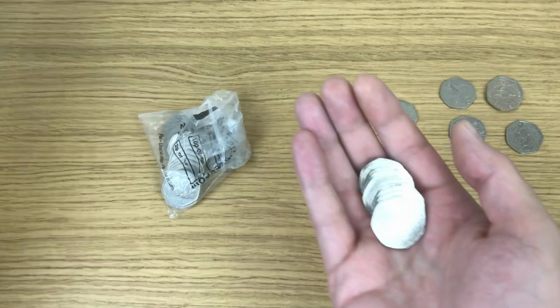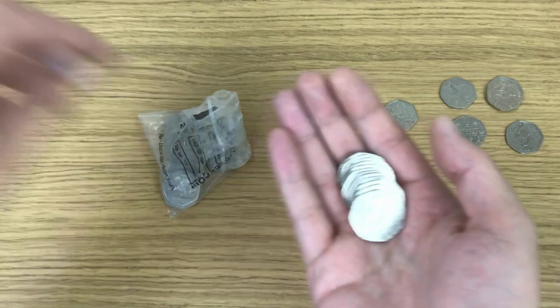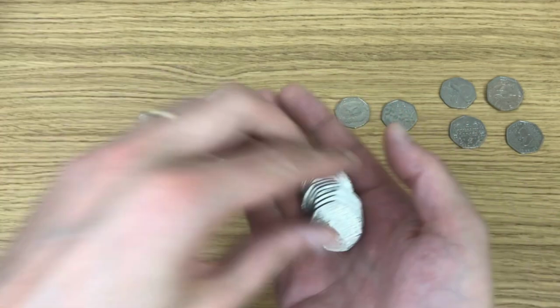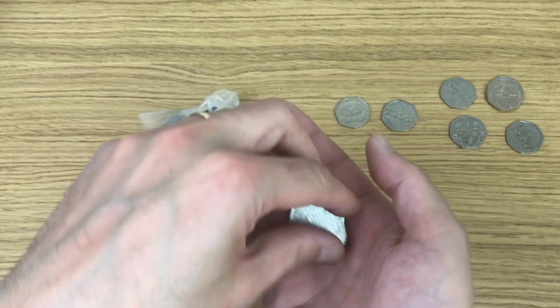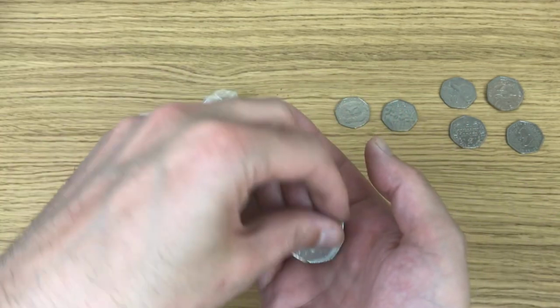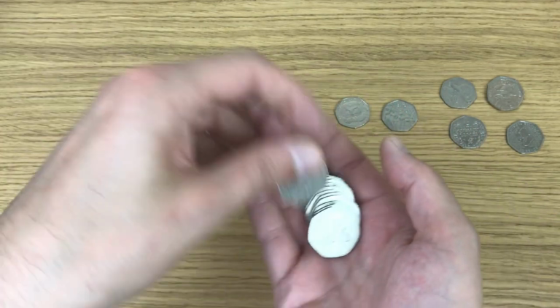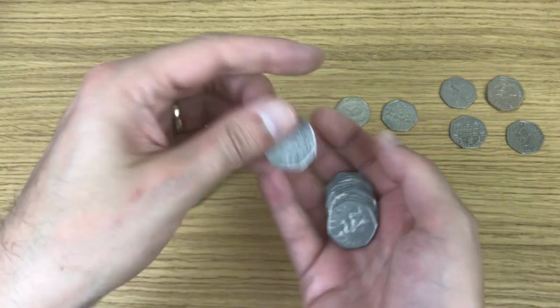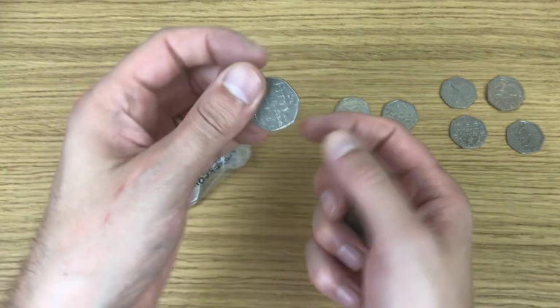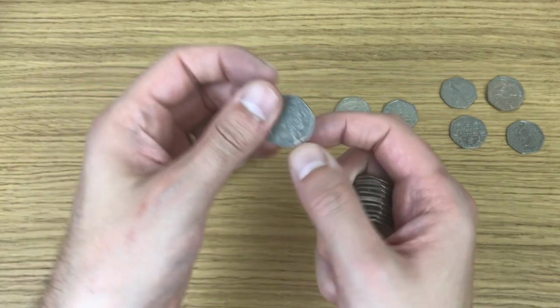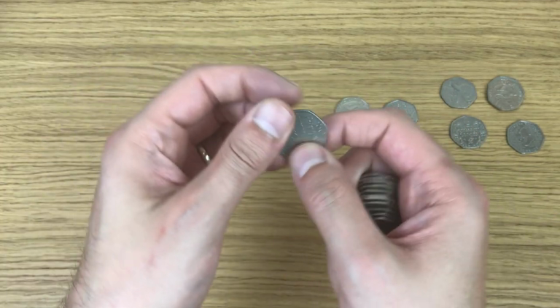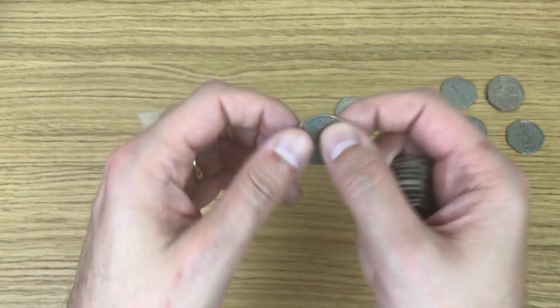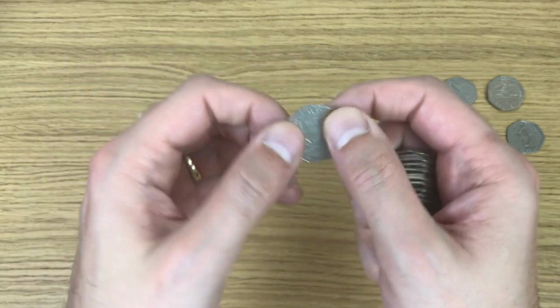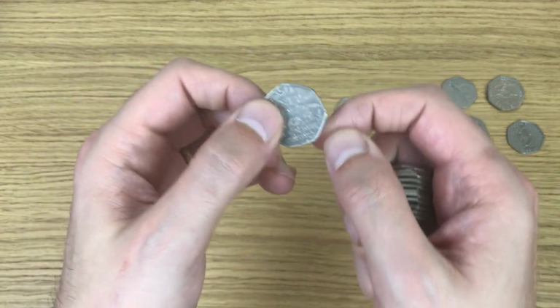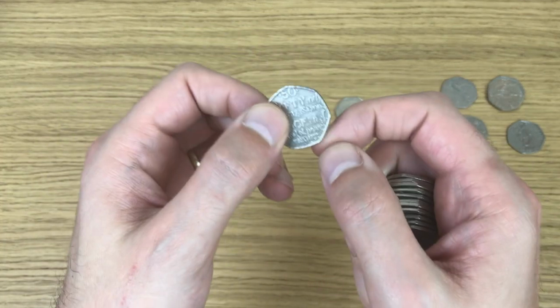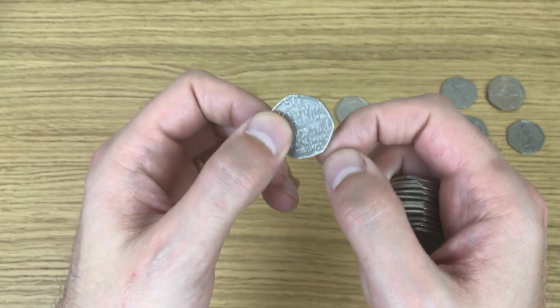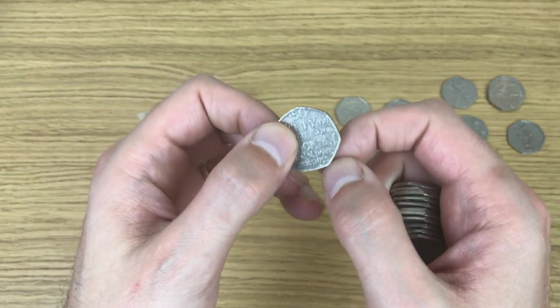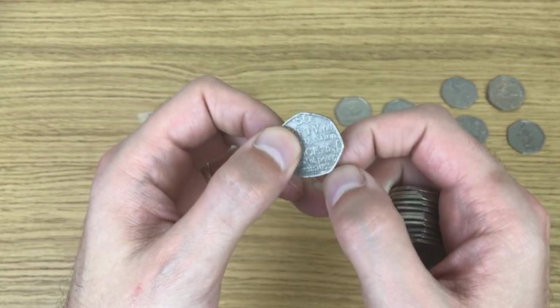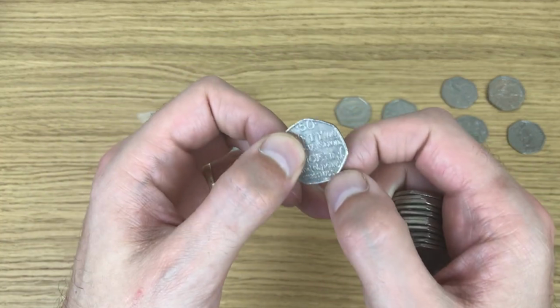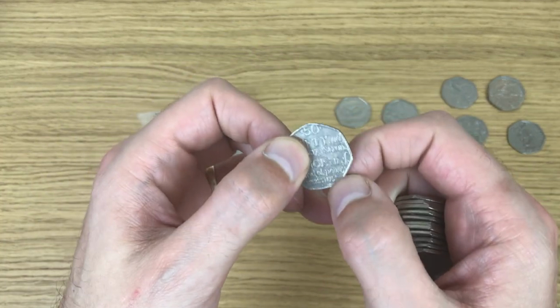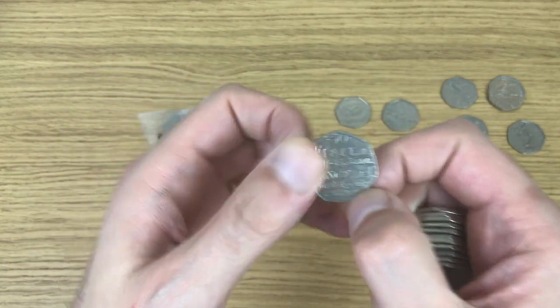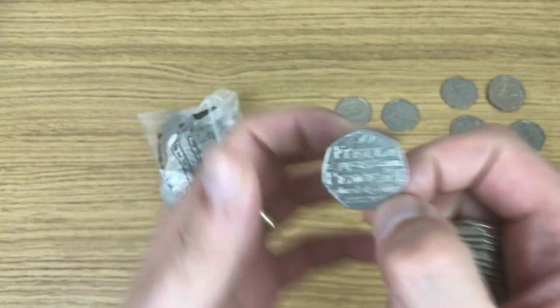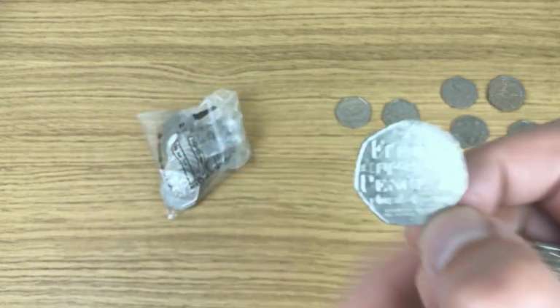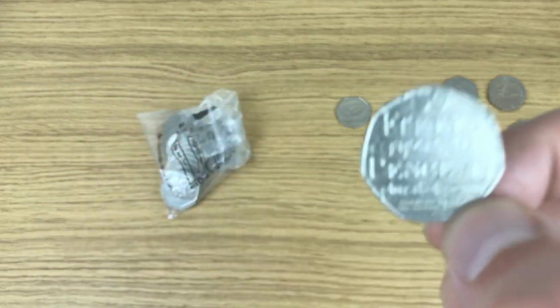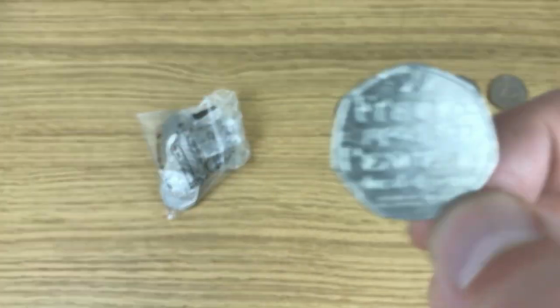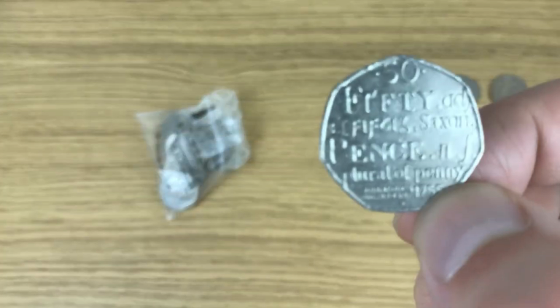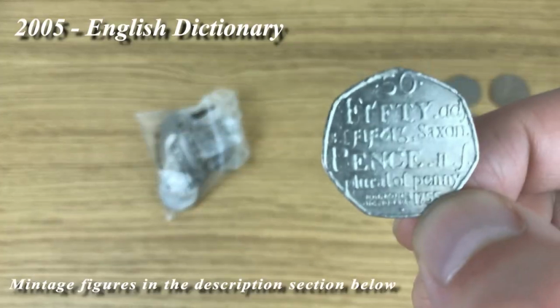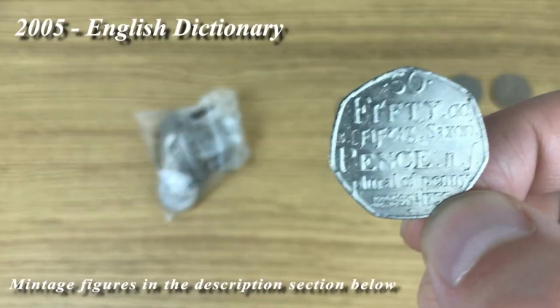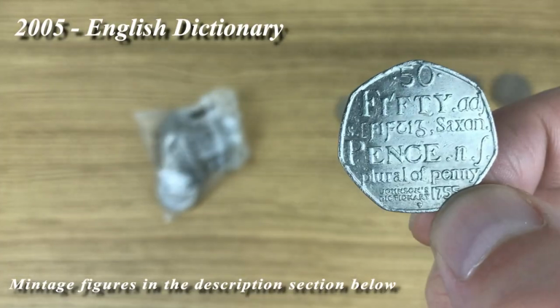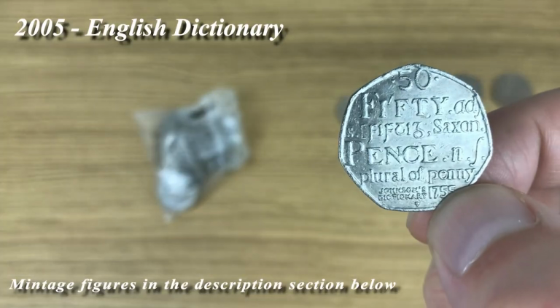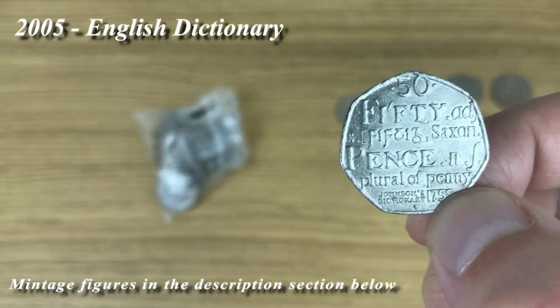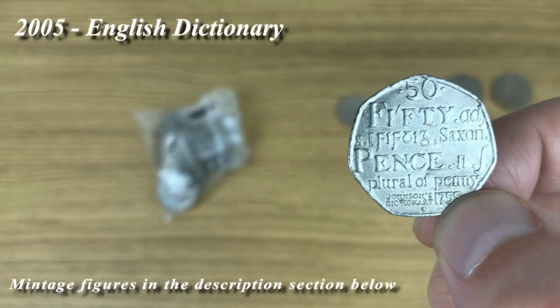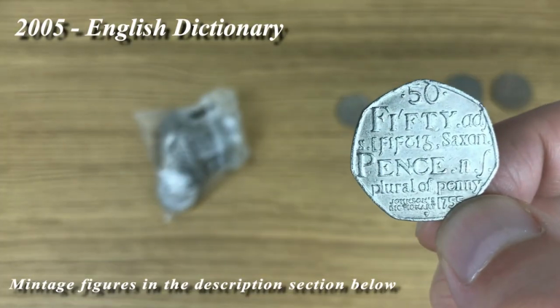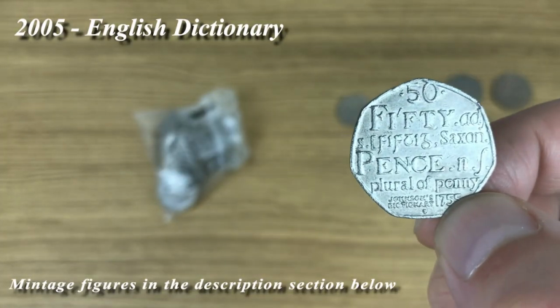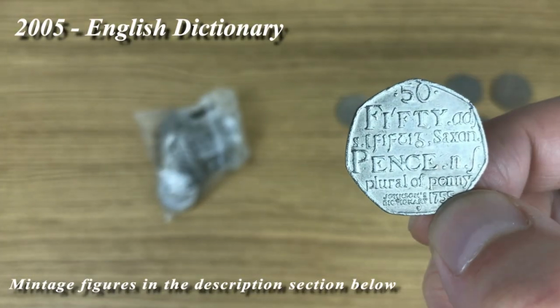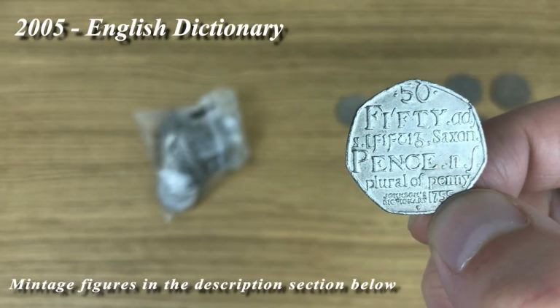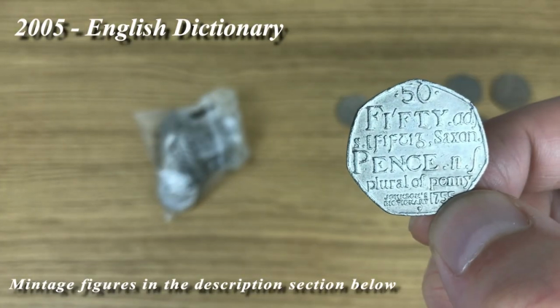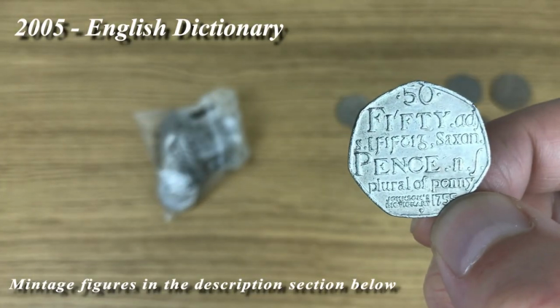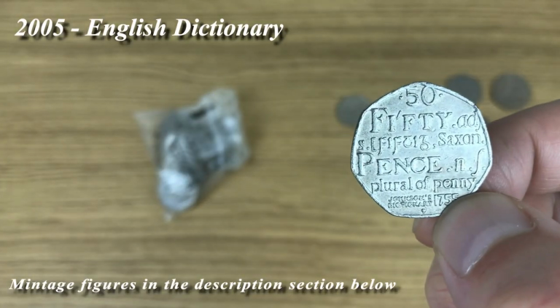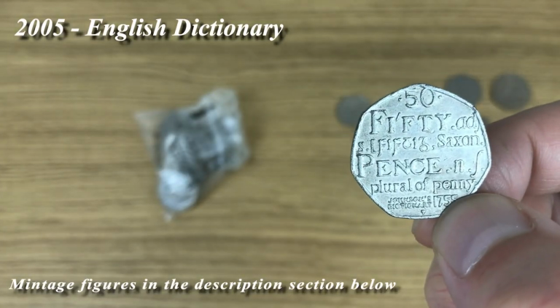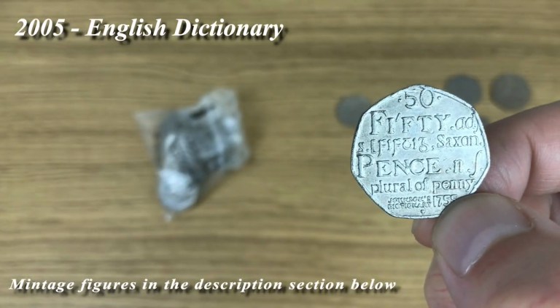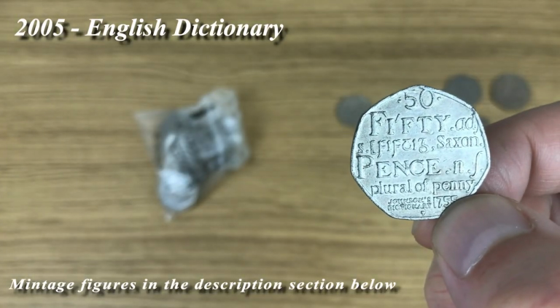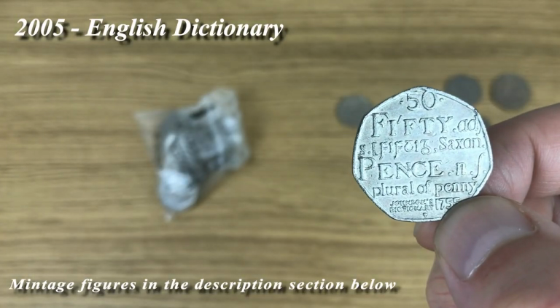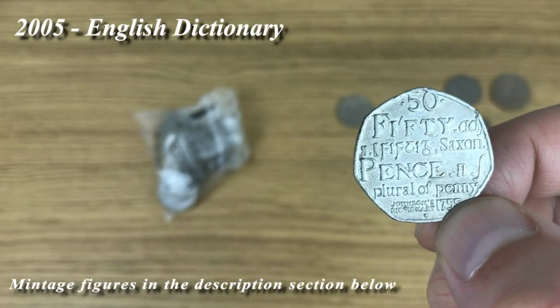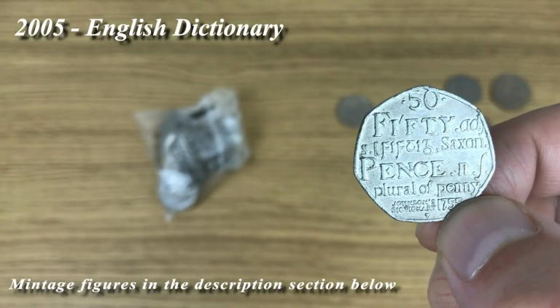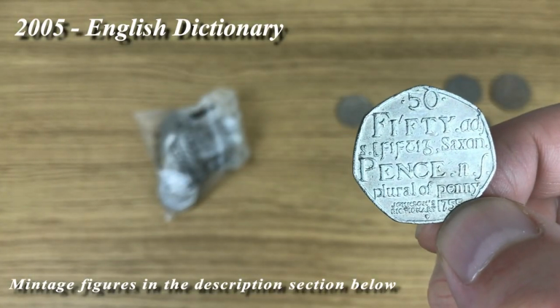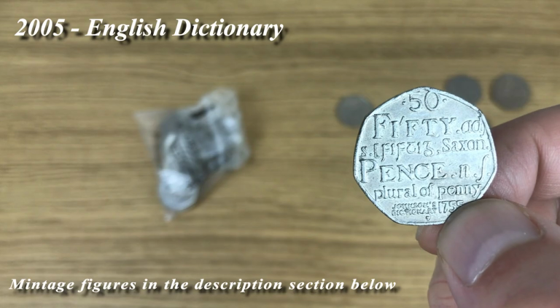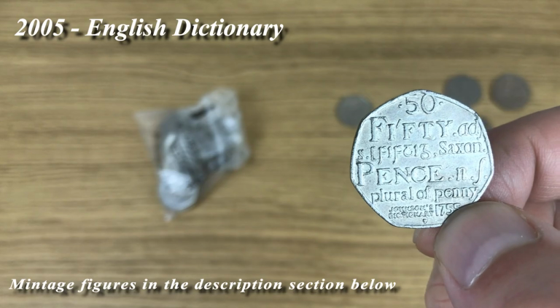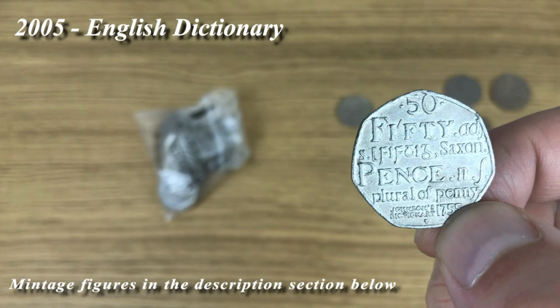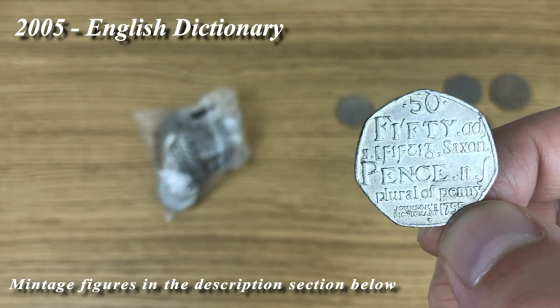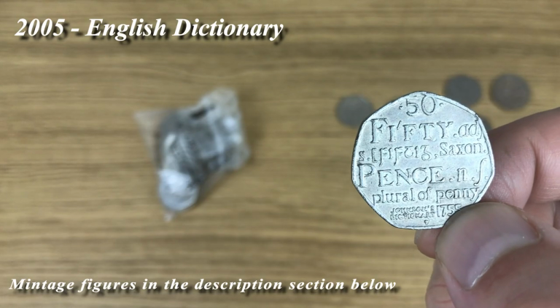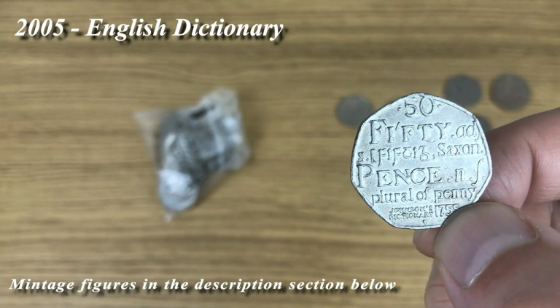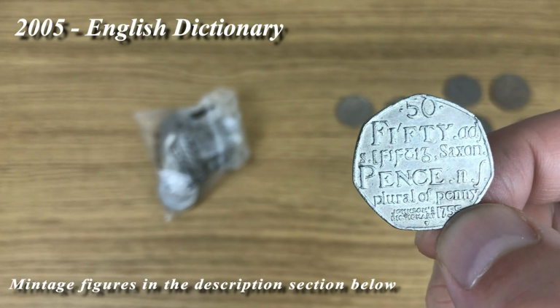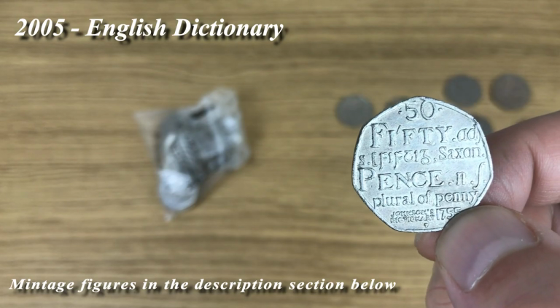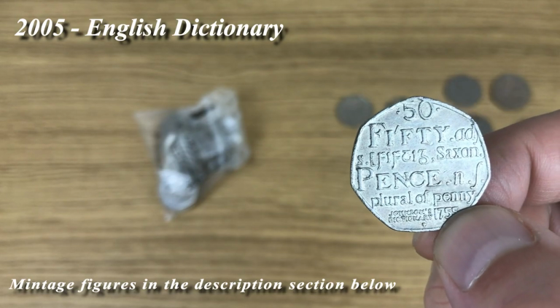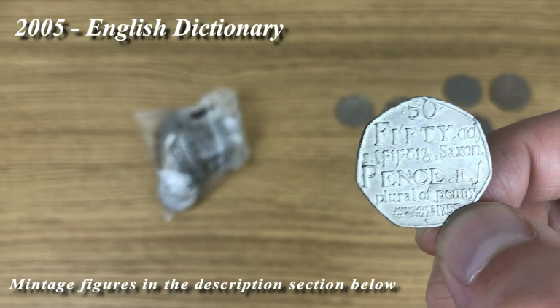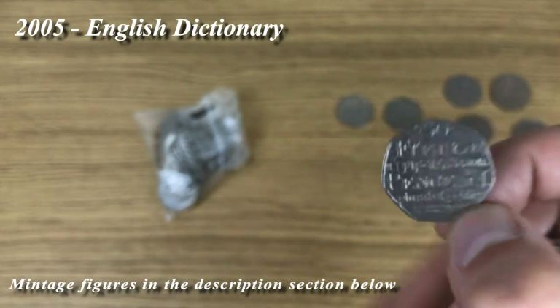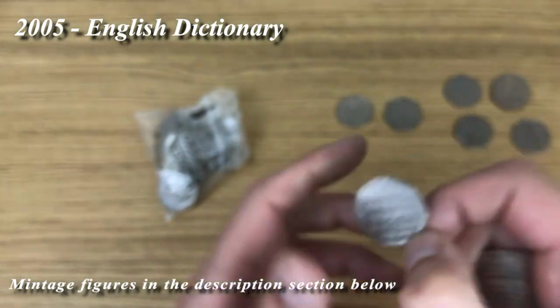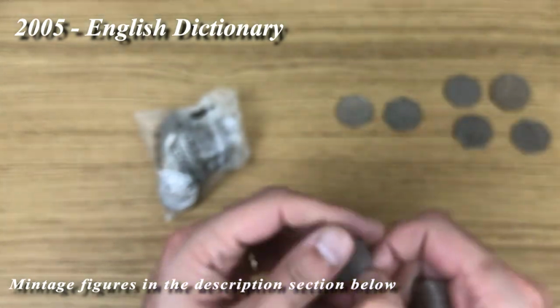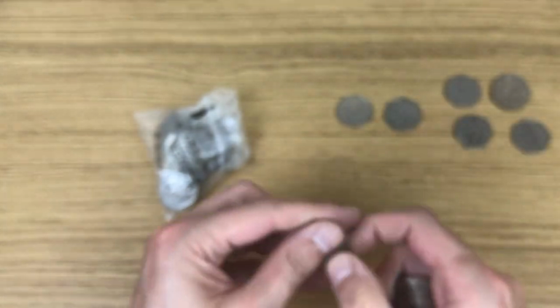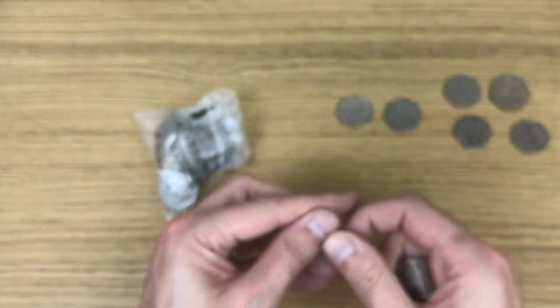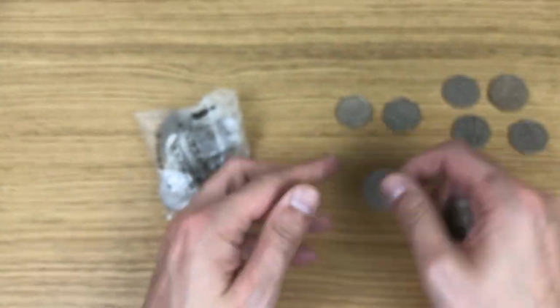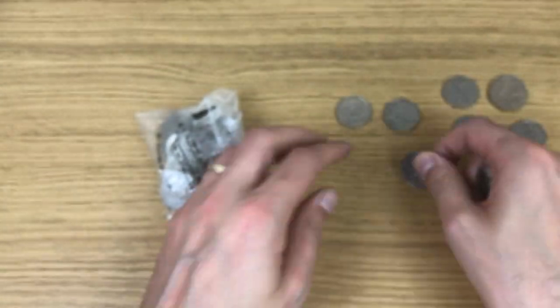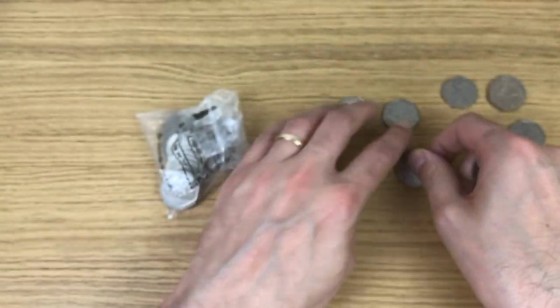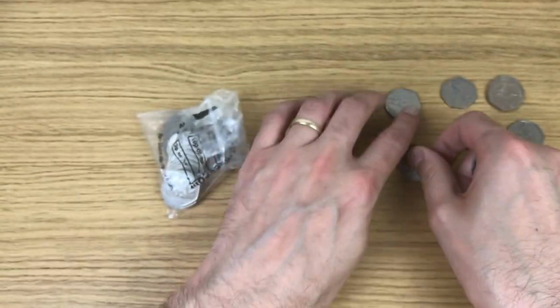Dictionaries — in great condition, but dictionaries.